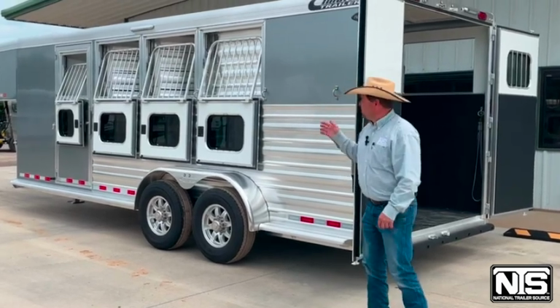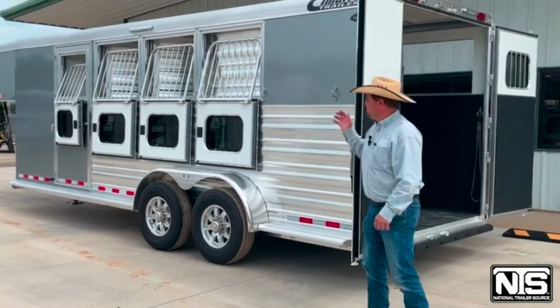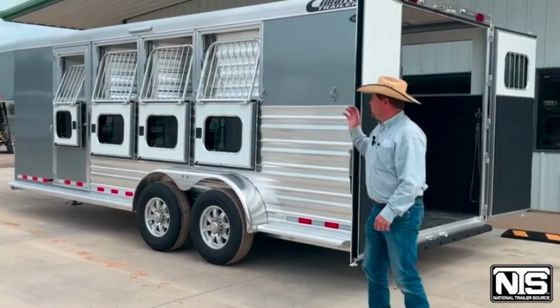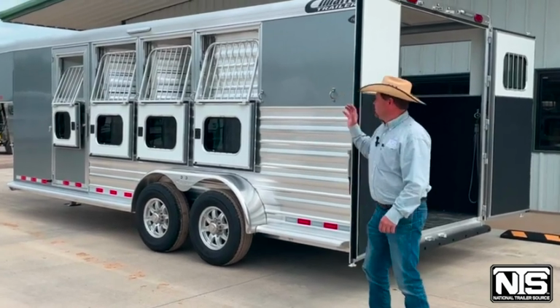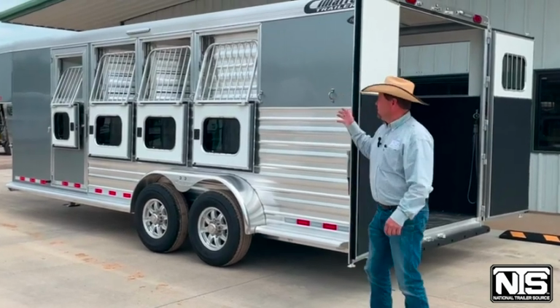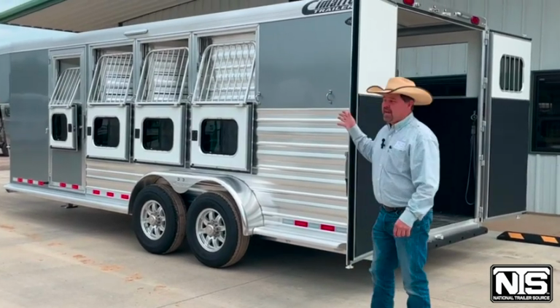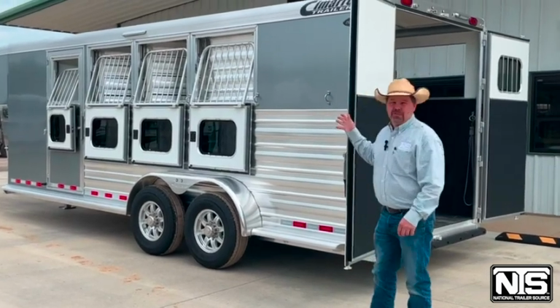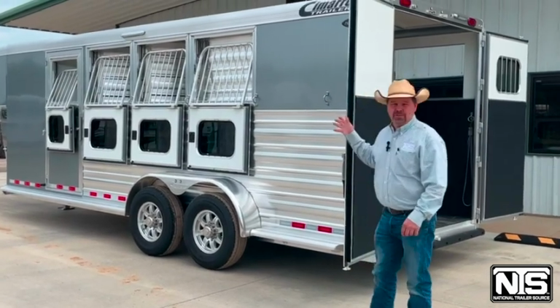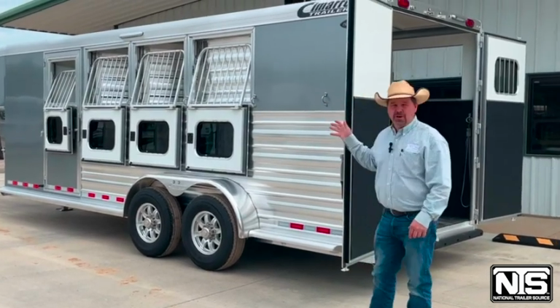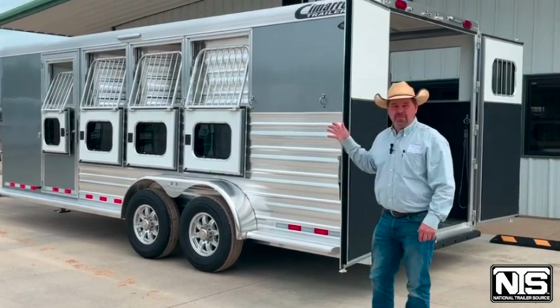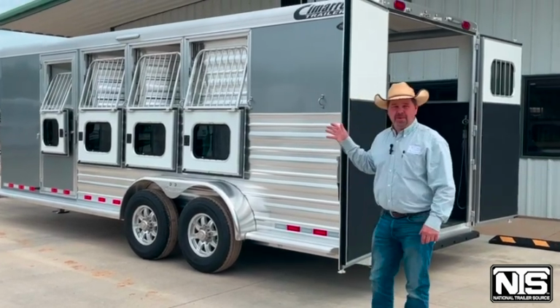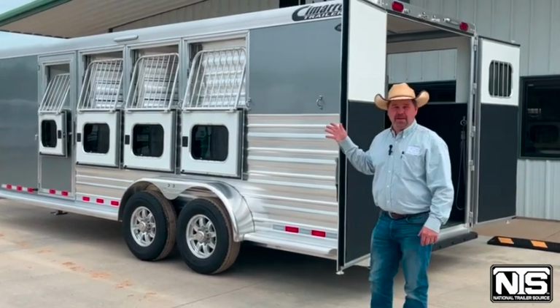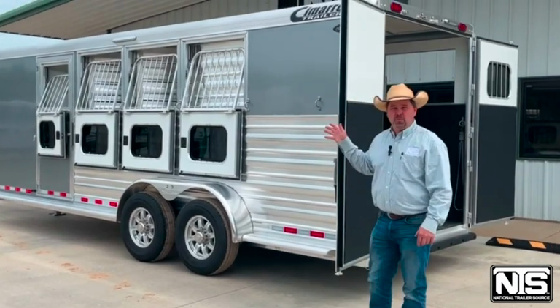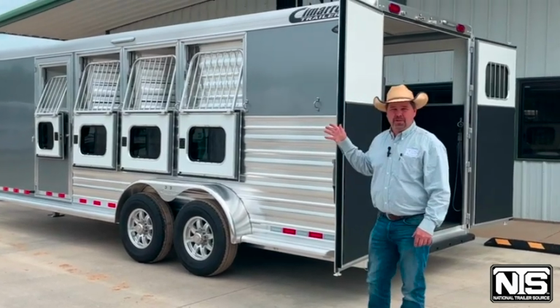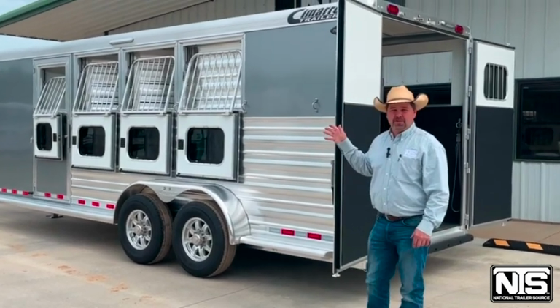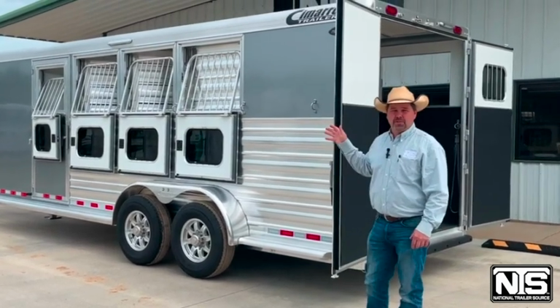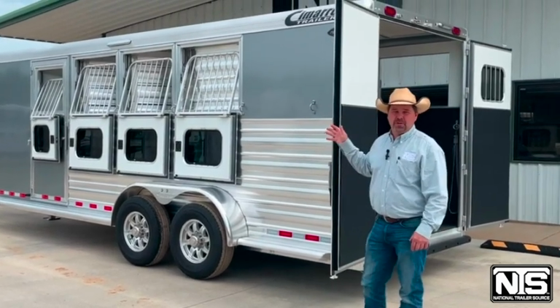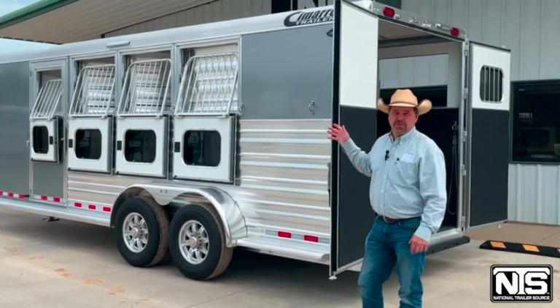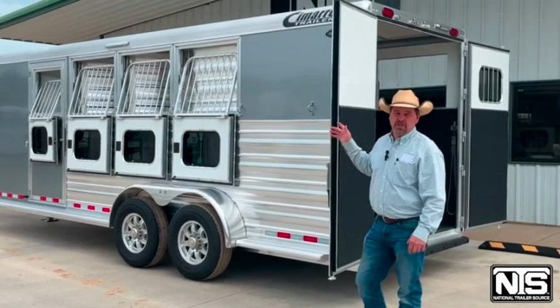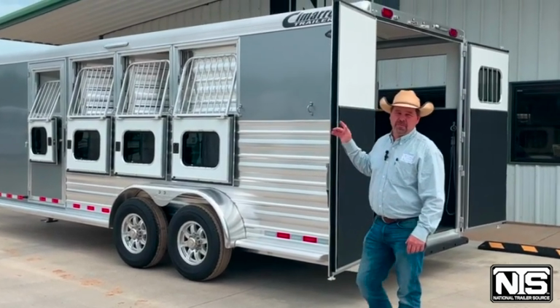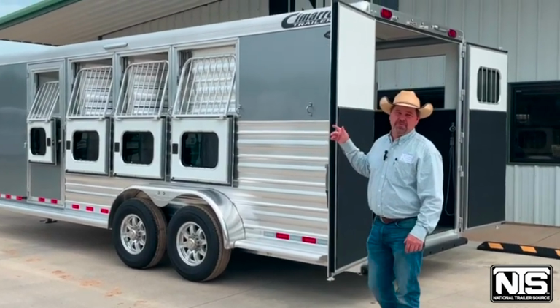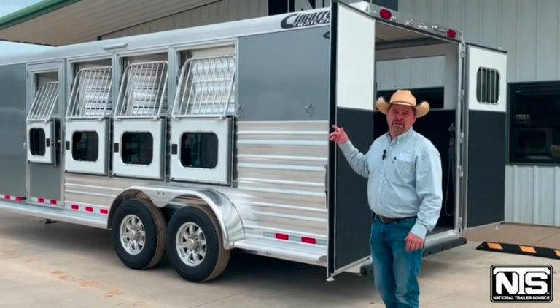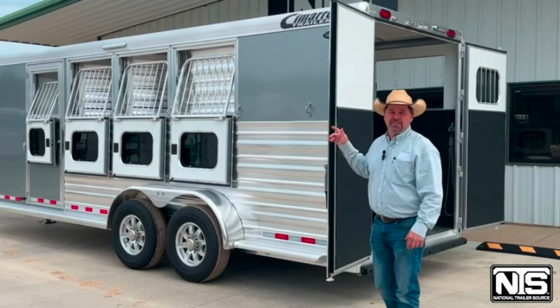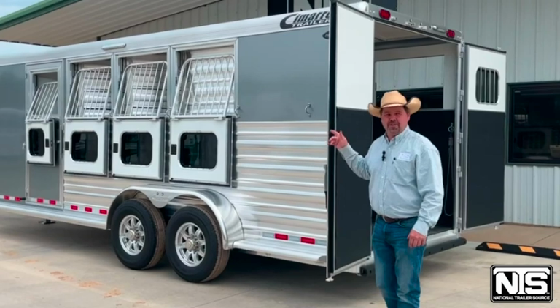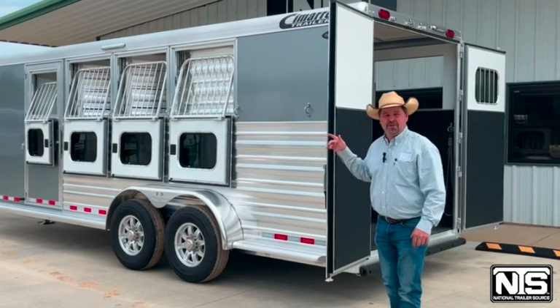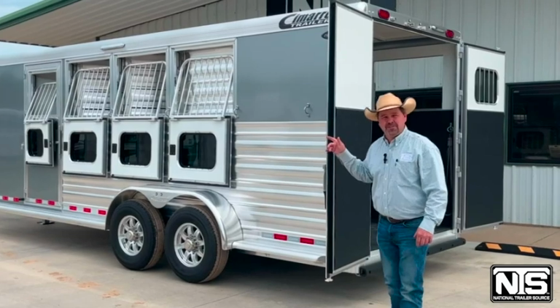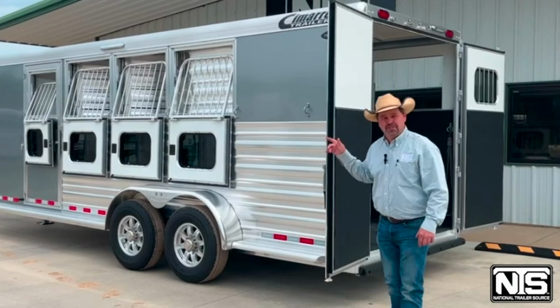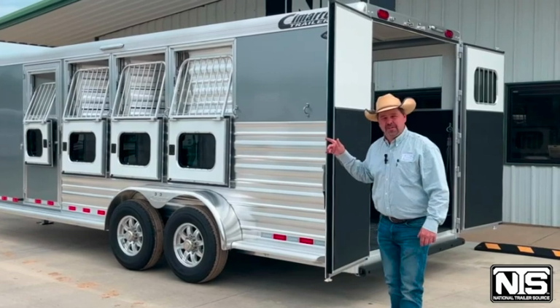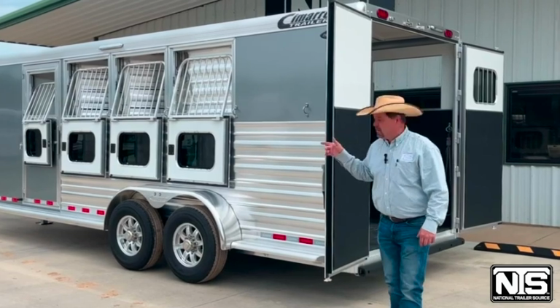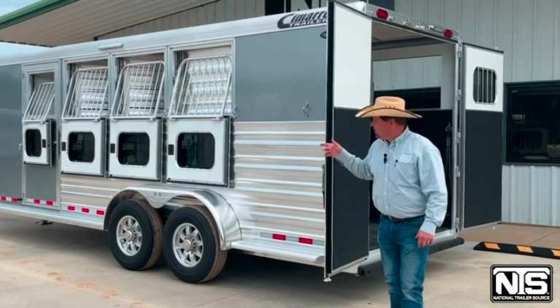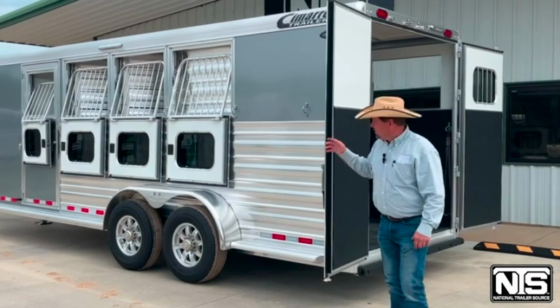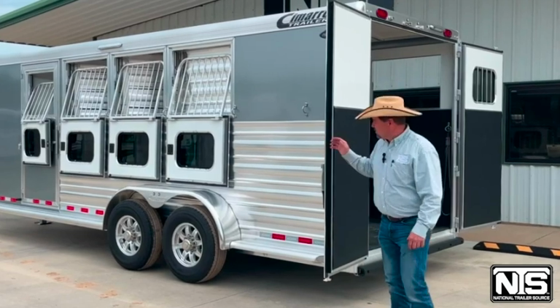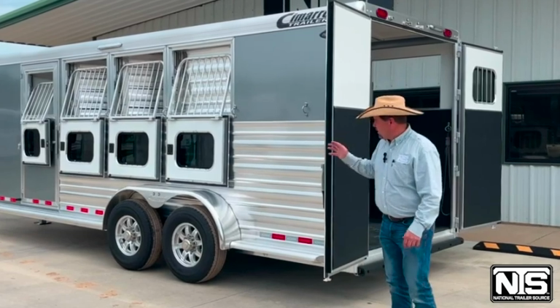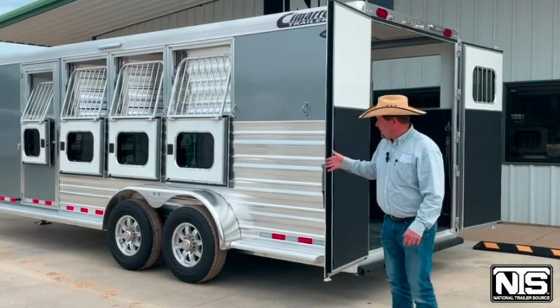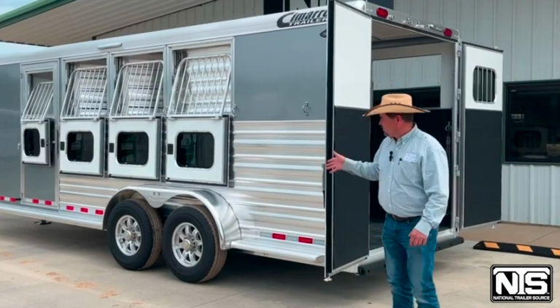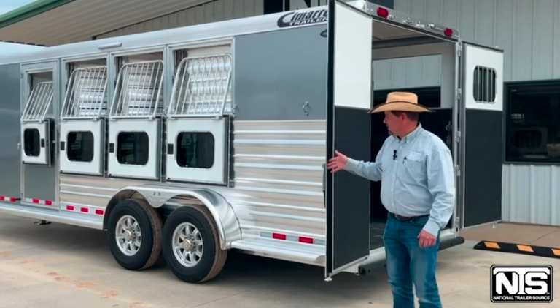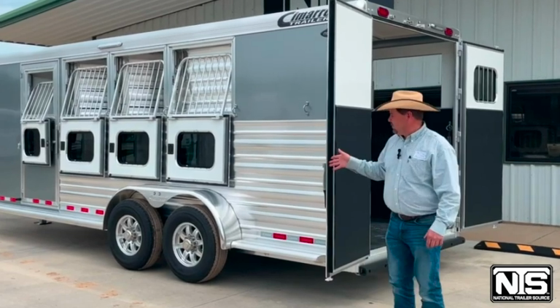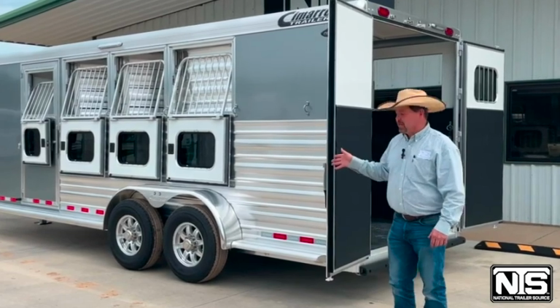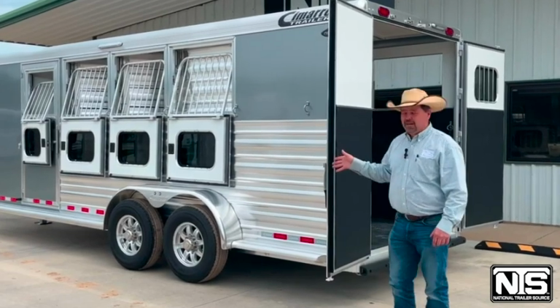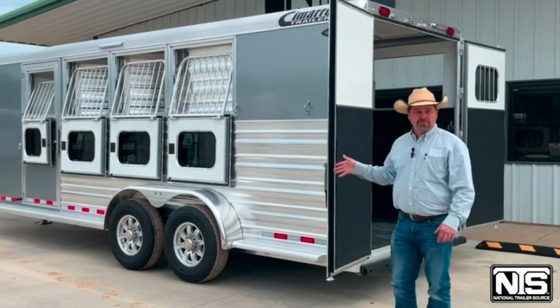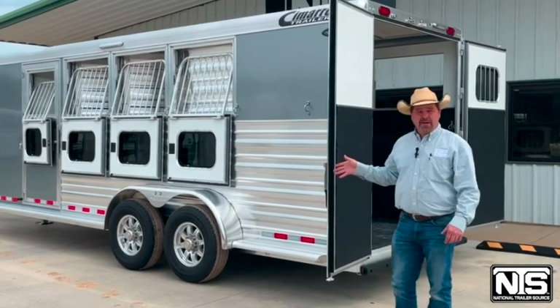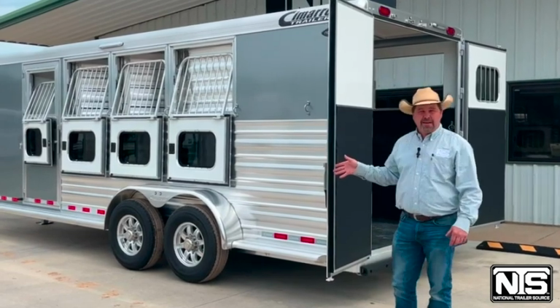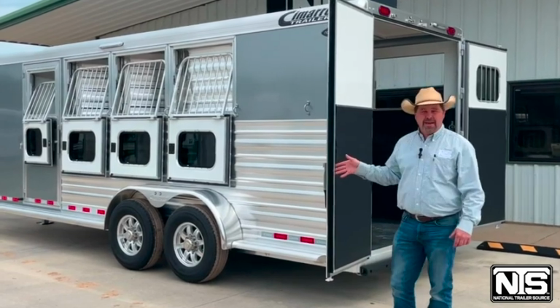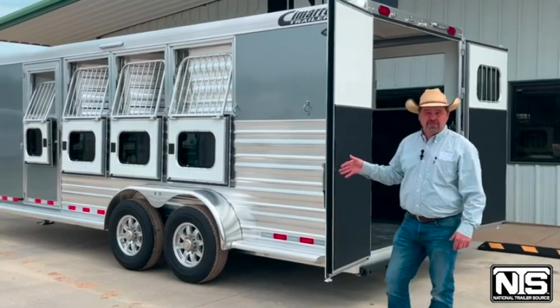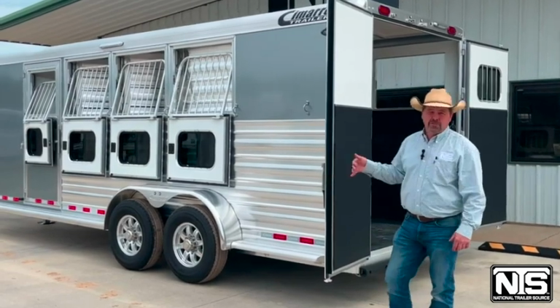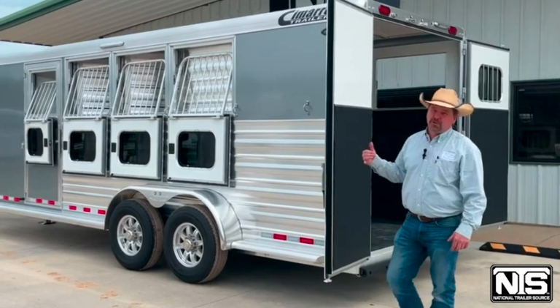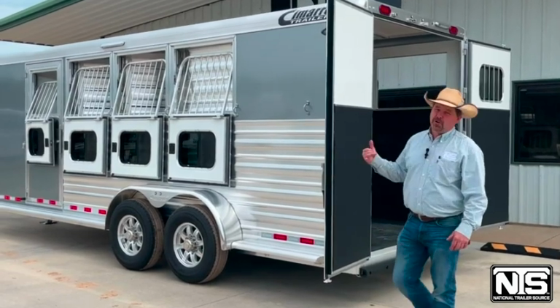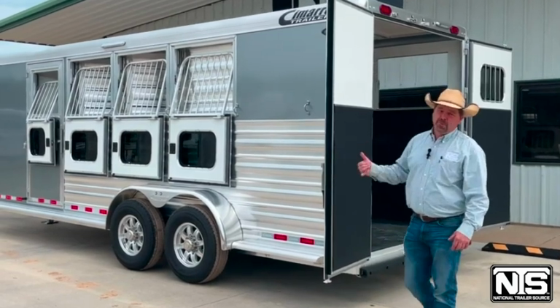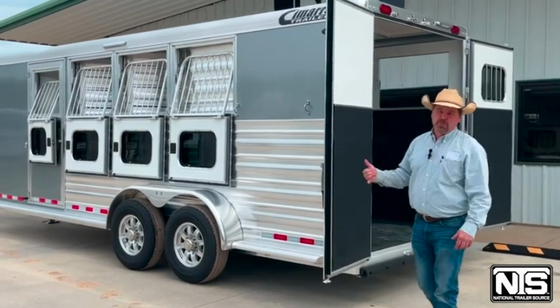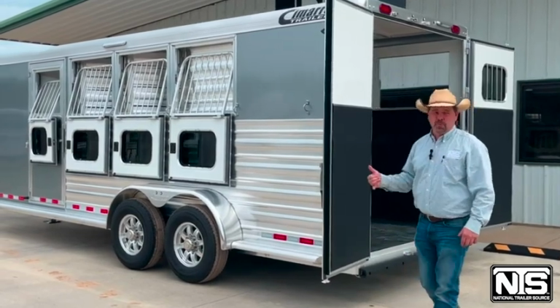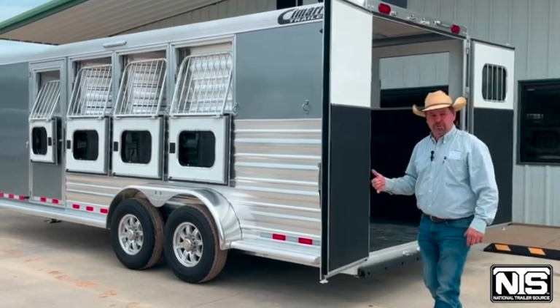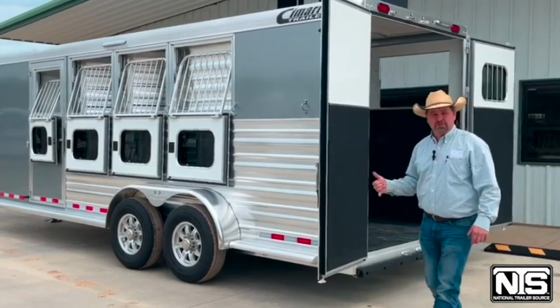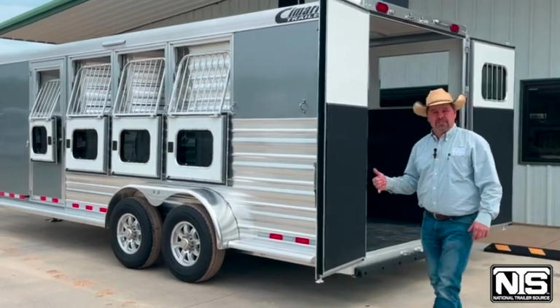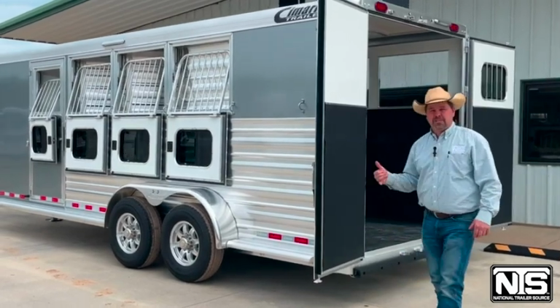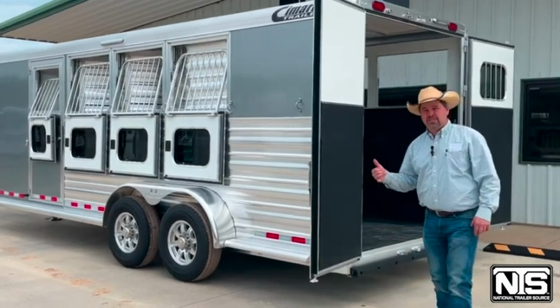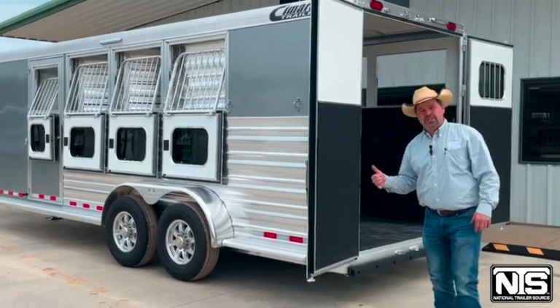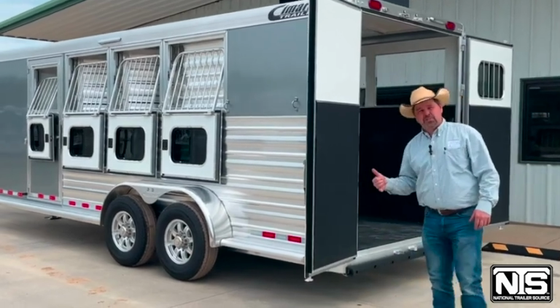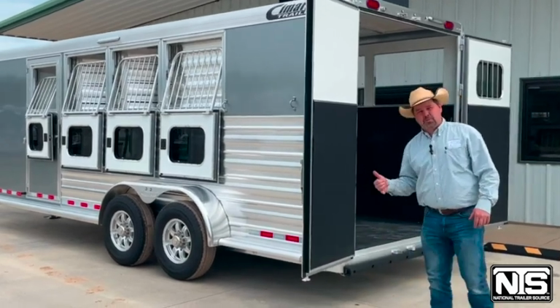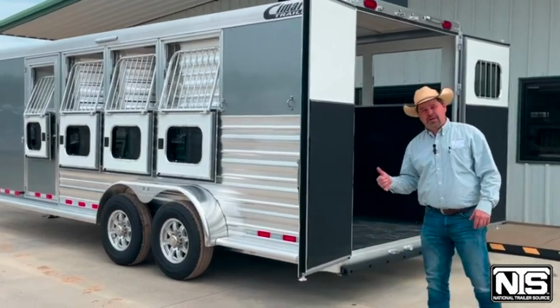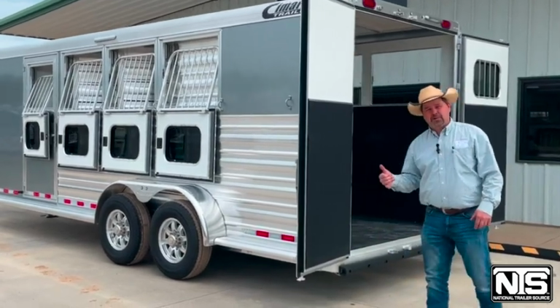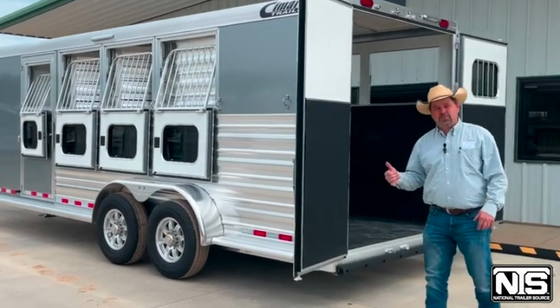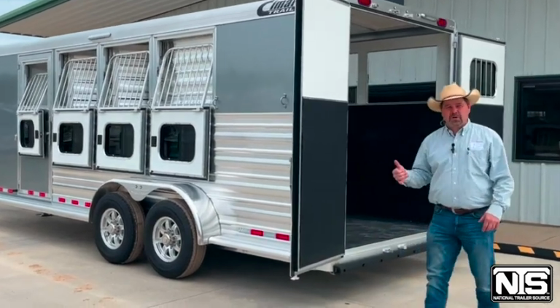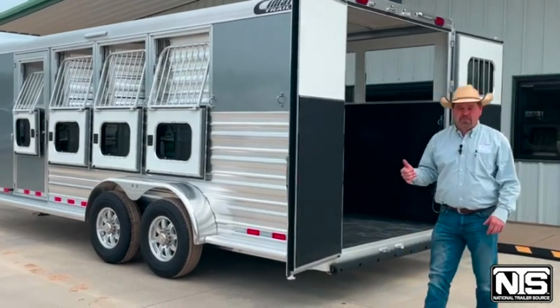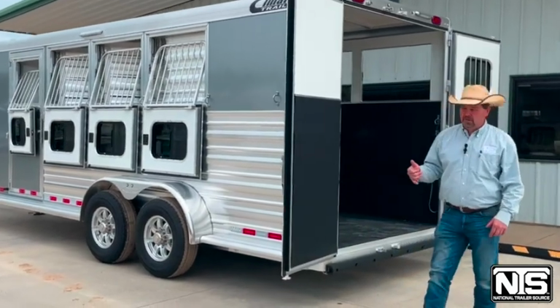This thing's going to have the drop-down windows with the aluminum face guards. It's going to have 7,000-pound axles with aluminum wheels and 16-inch radial rubber.